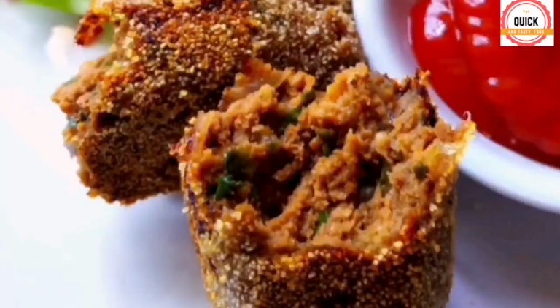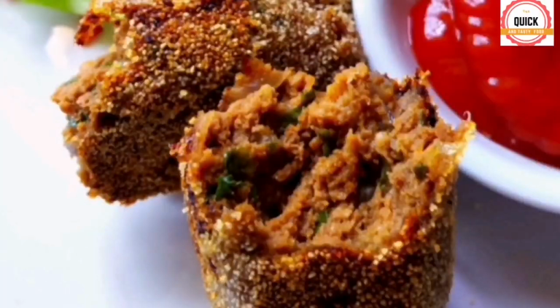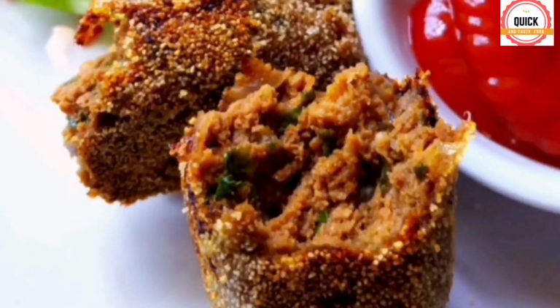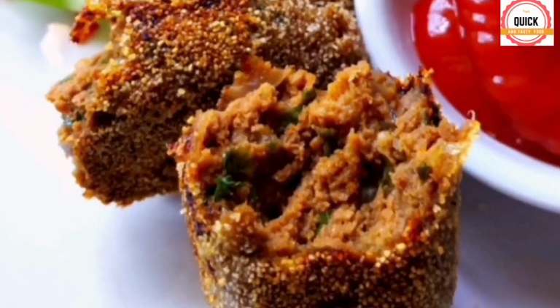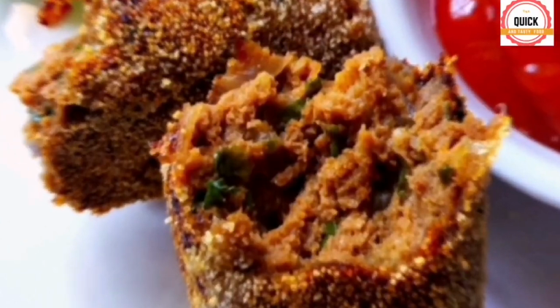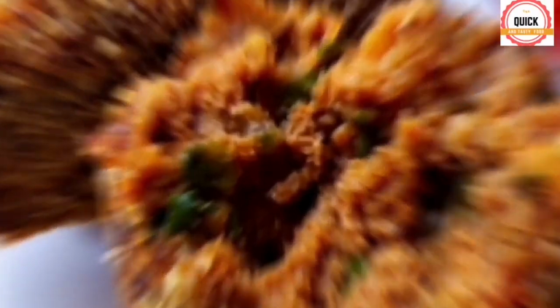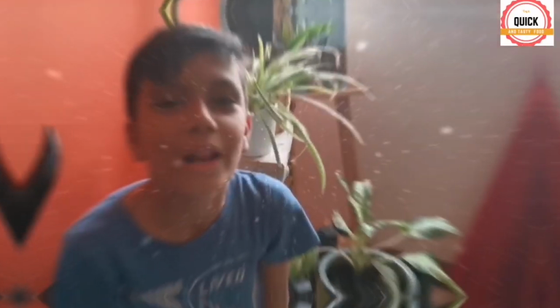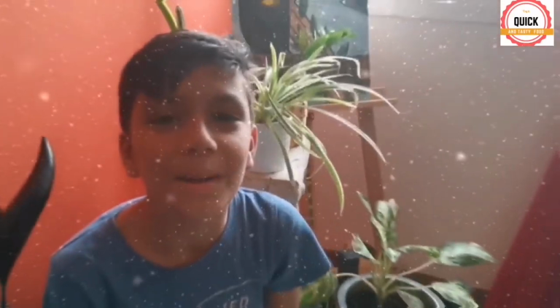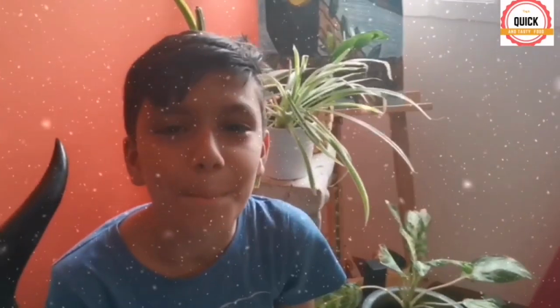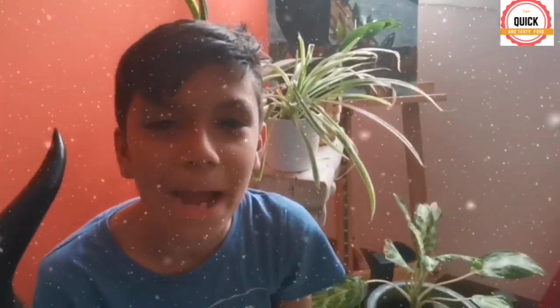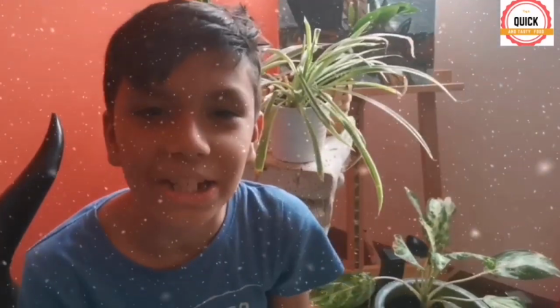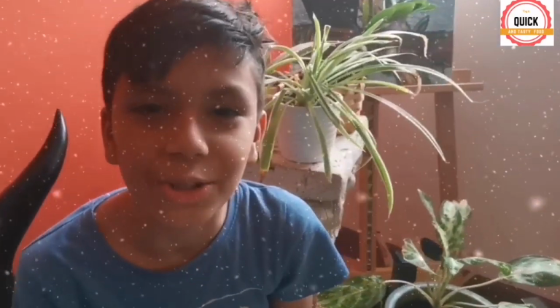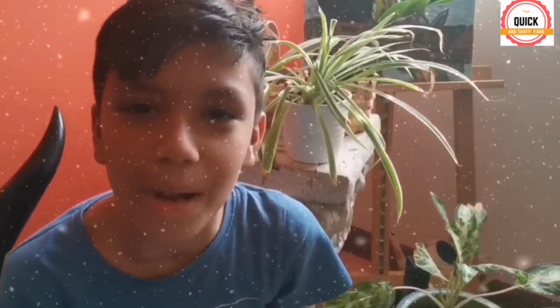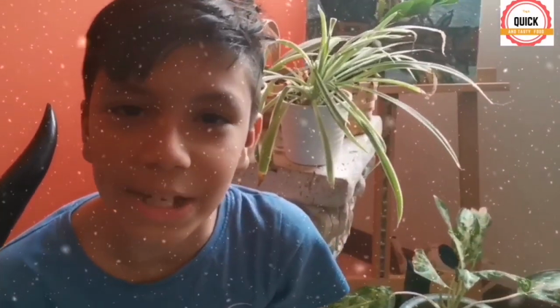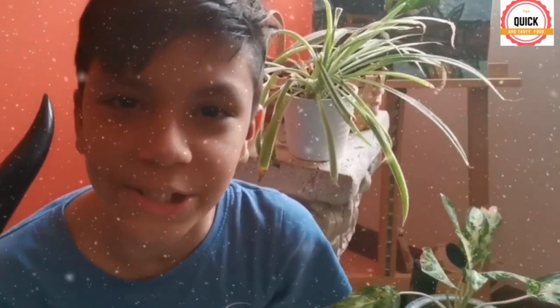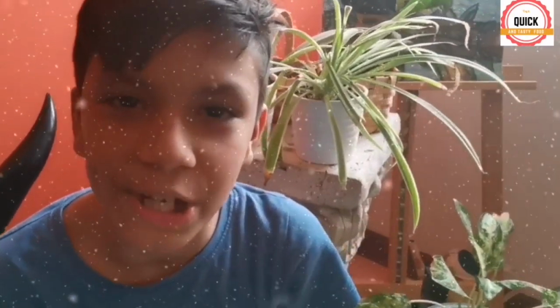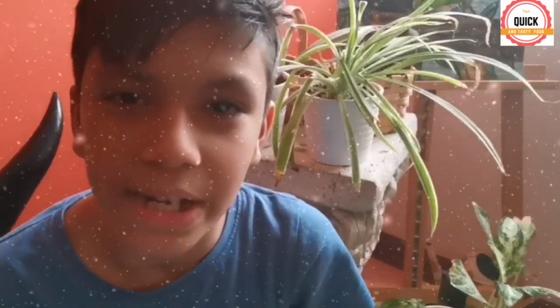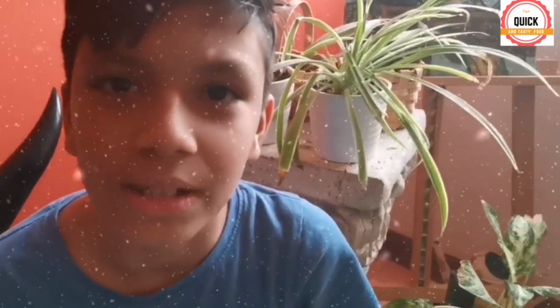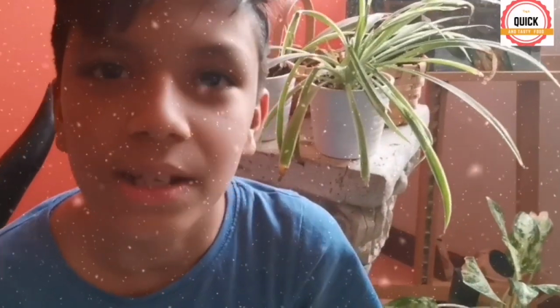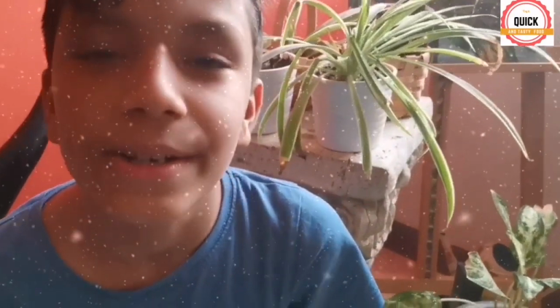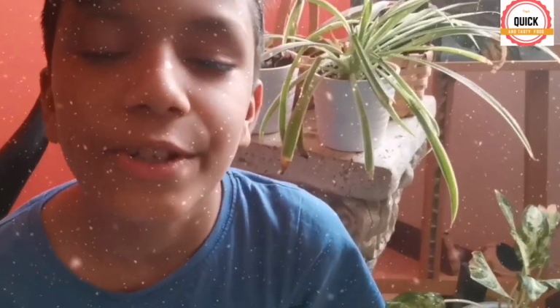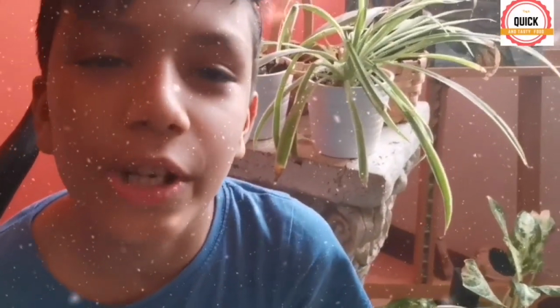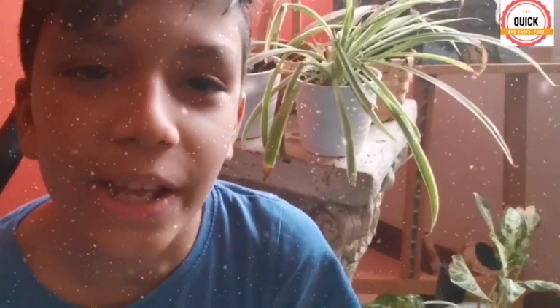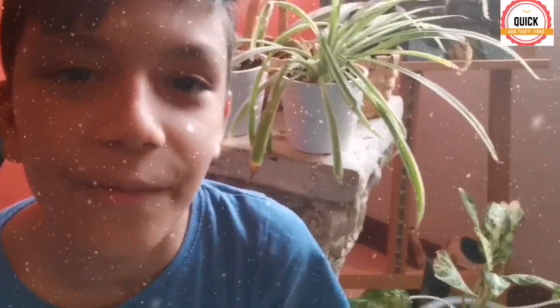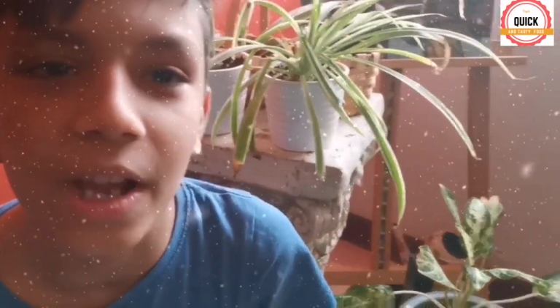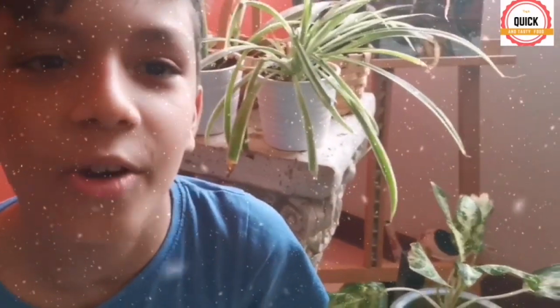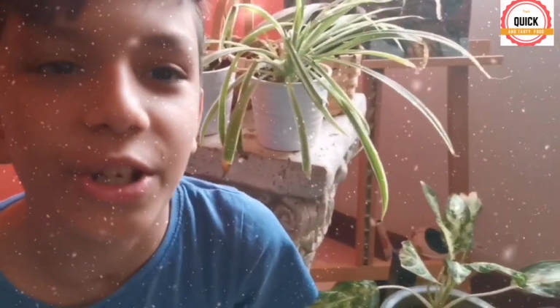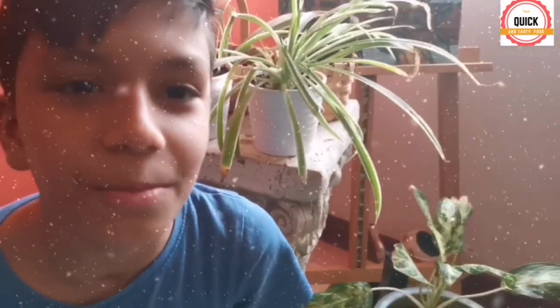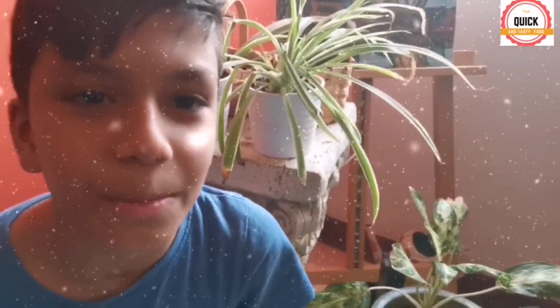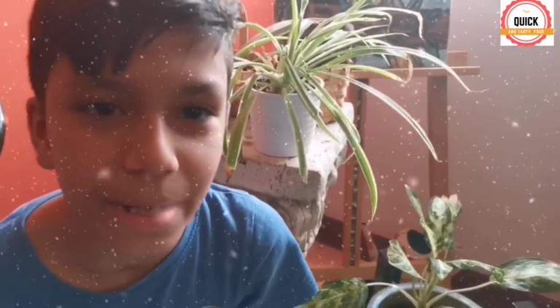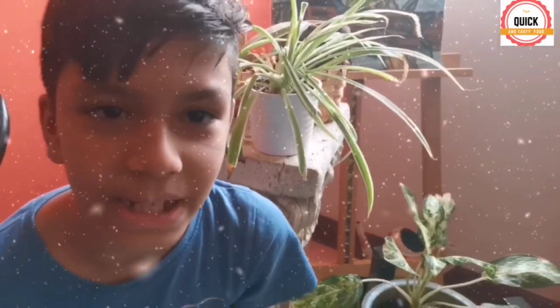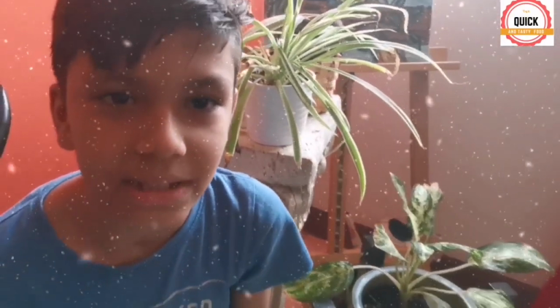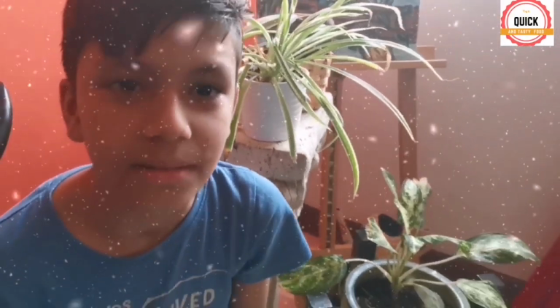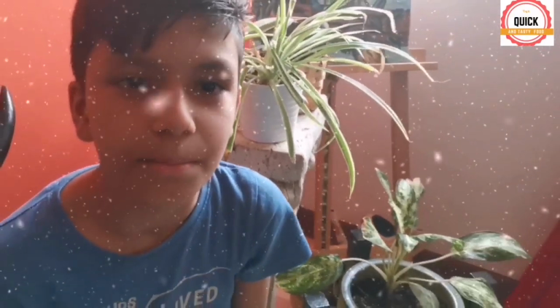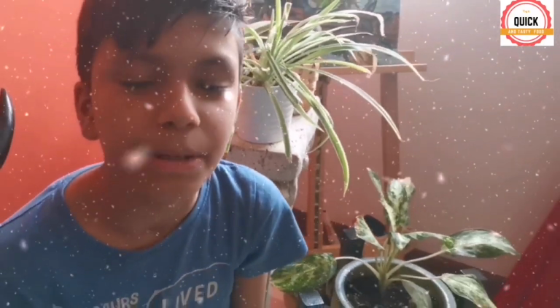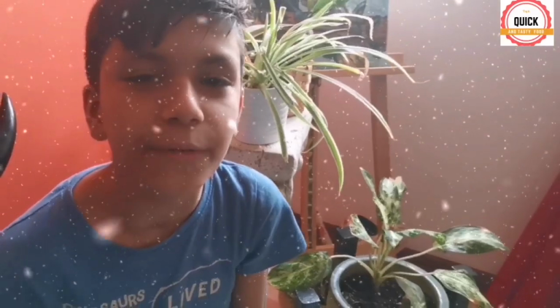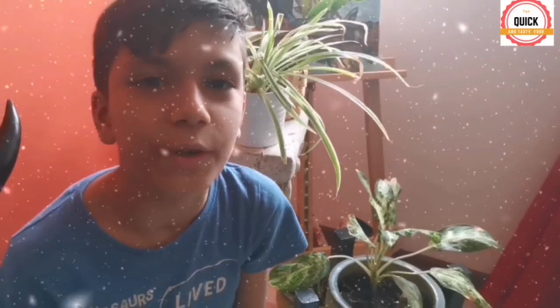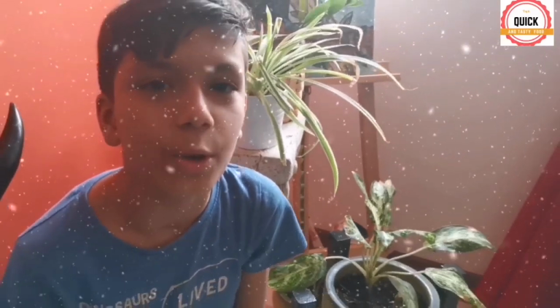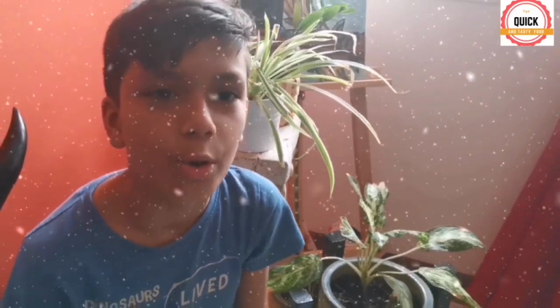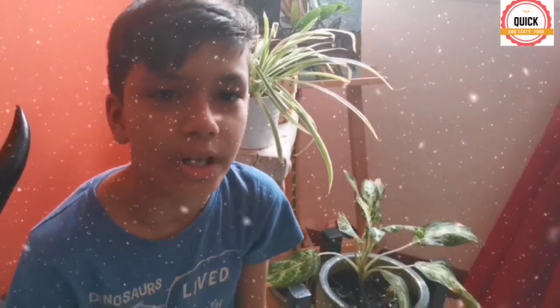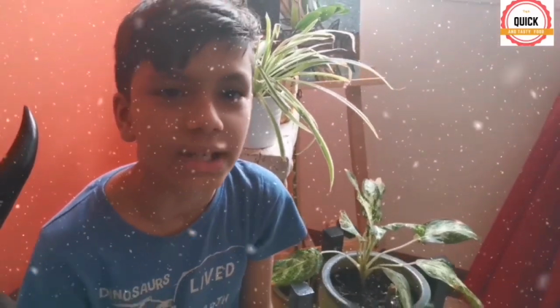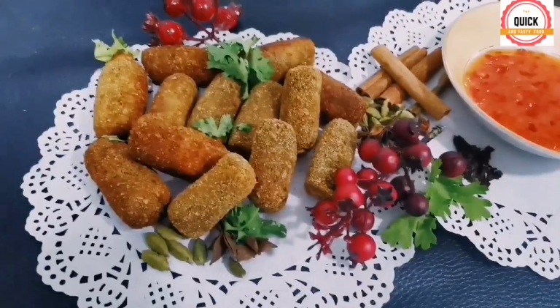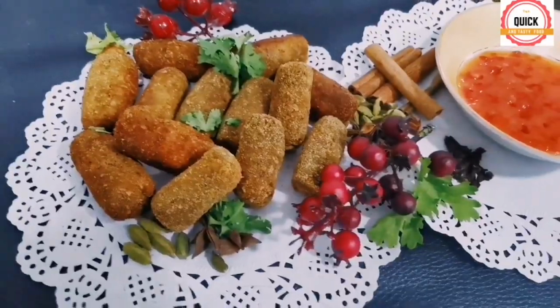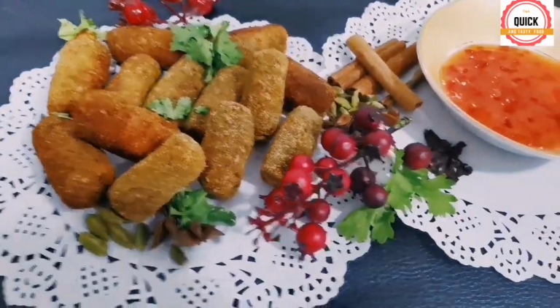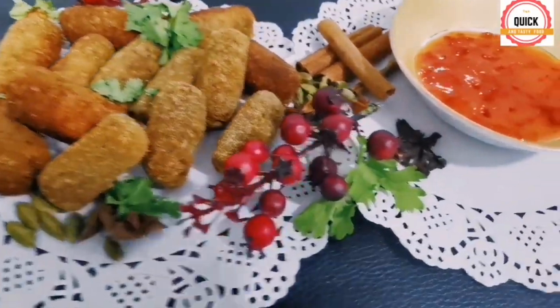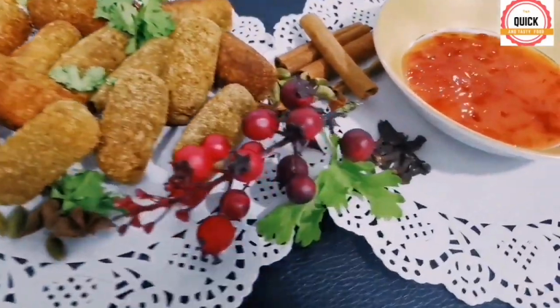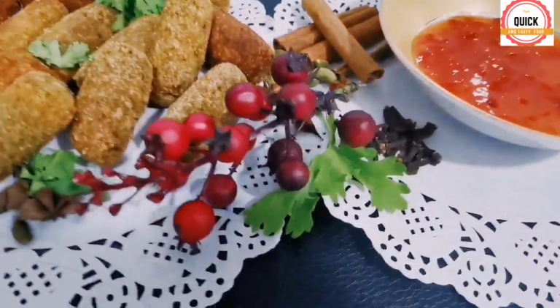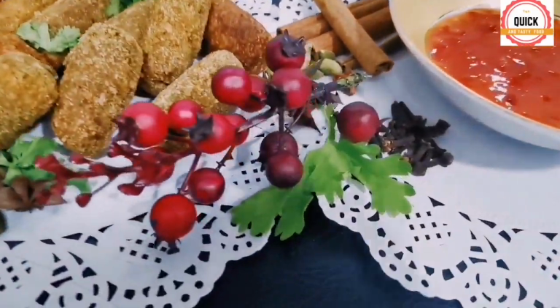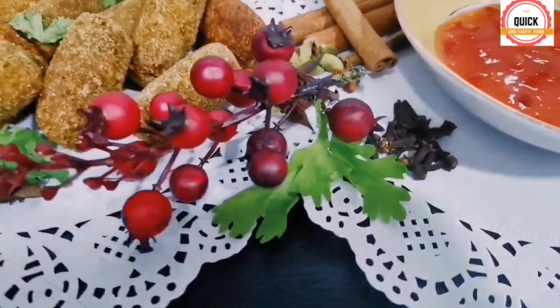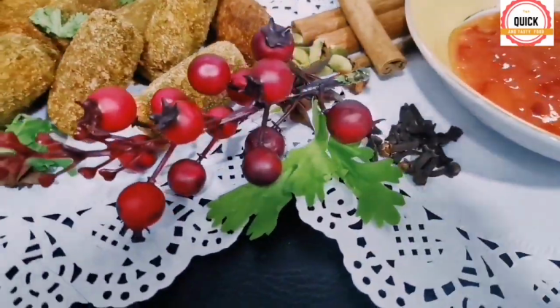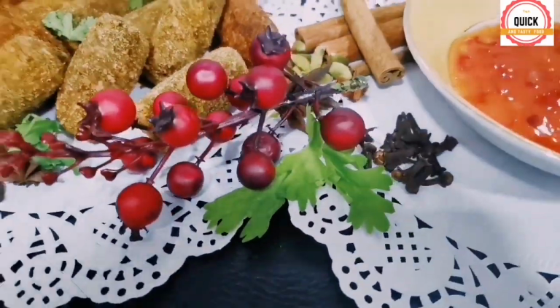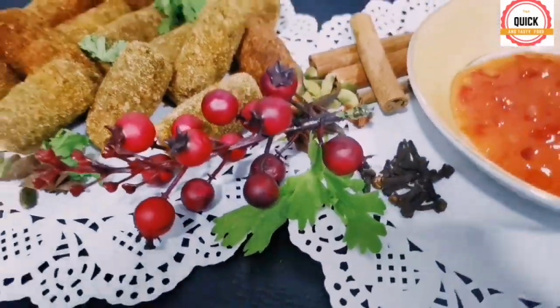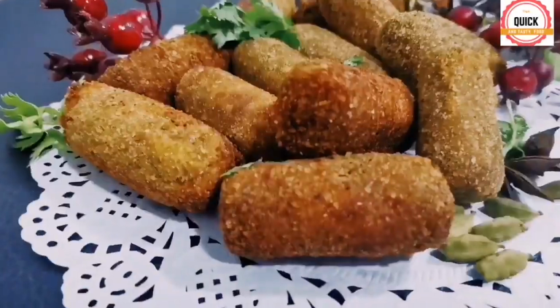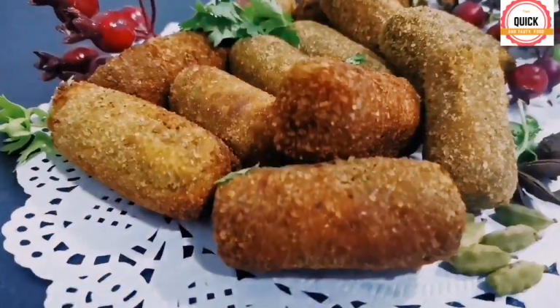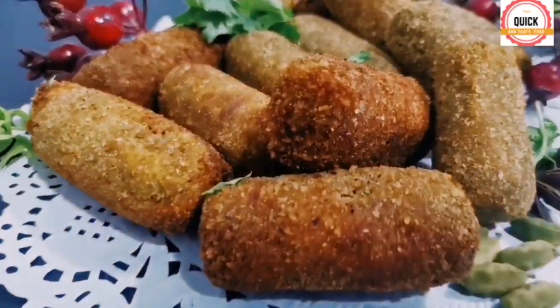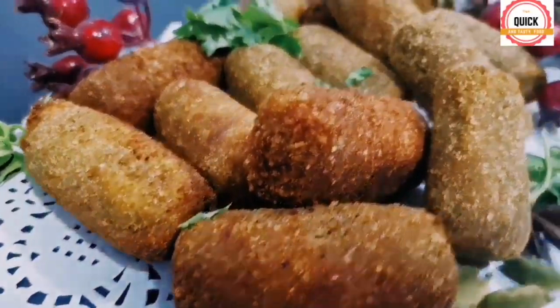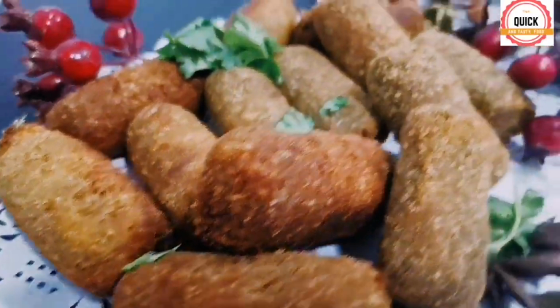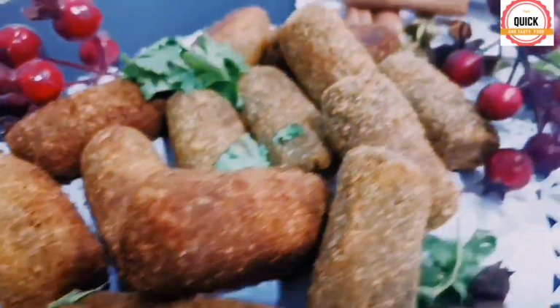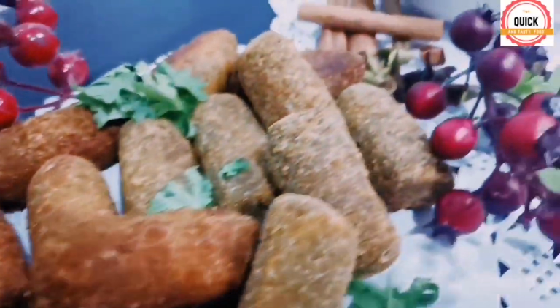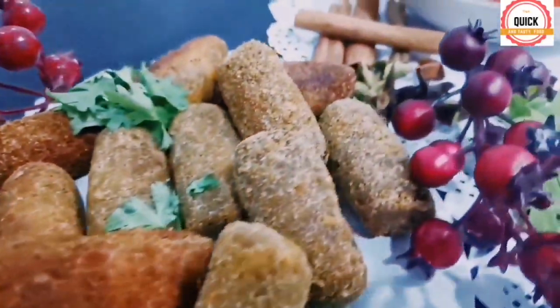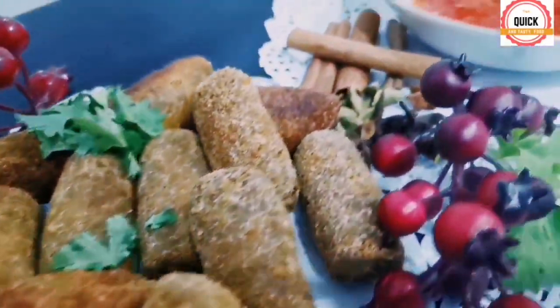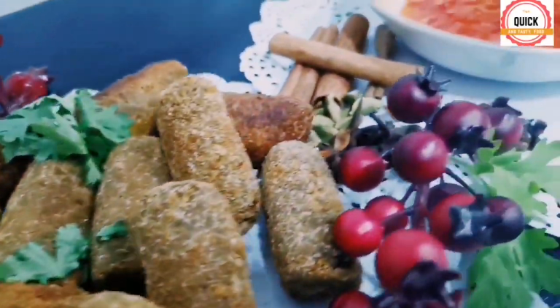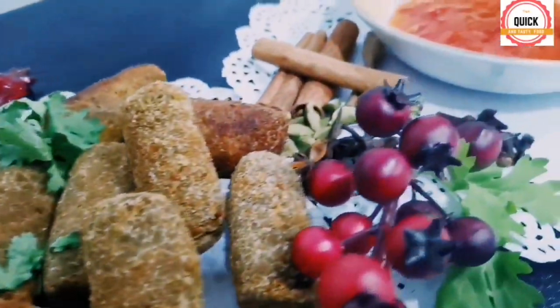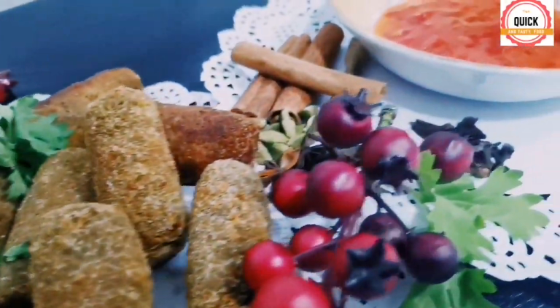Welcome back to my channel! Today we are going to be making beef croquettes — one of my favorite snacks.